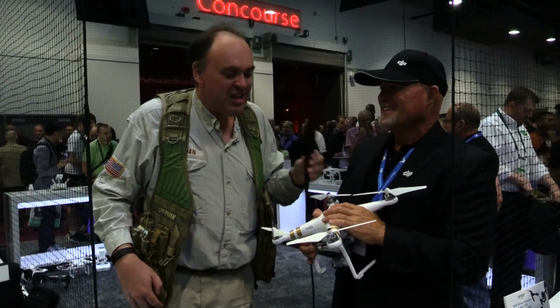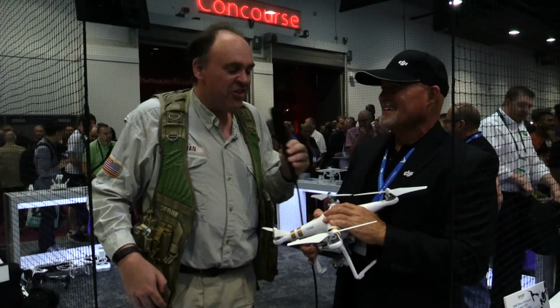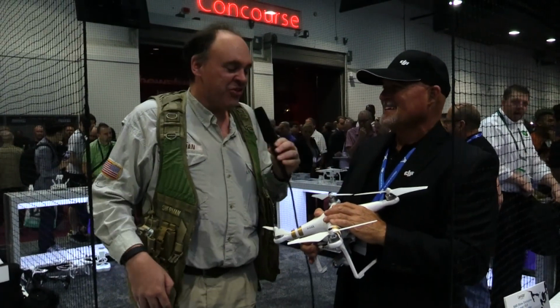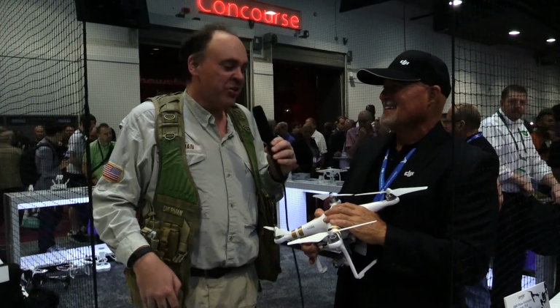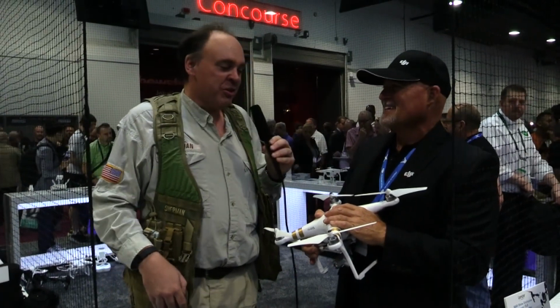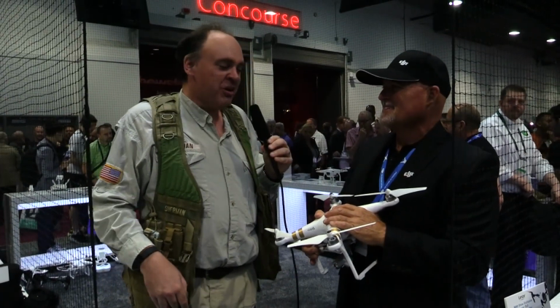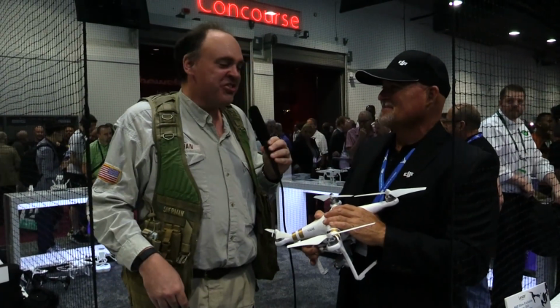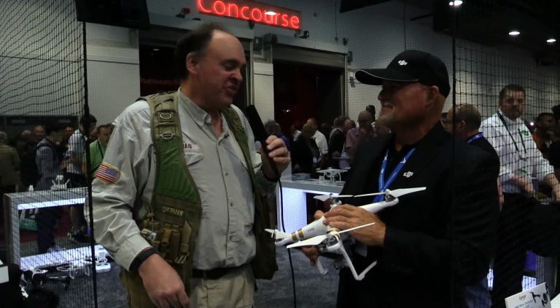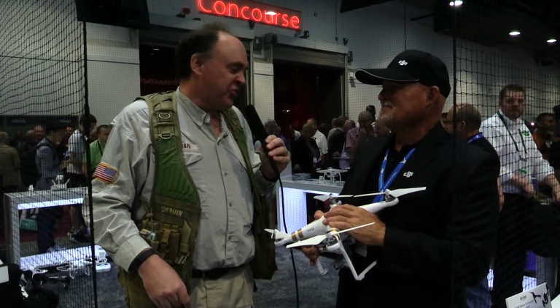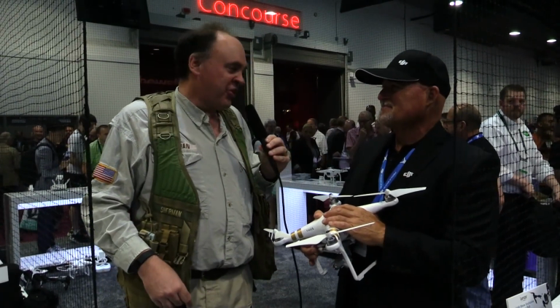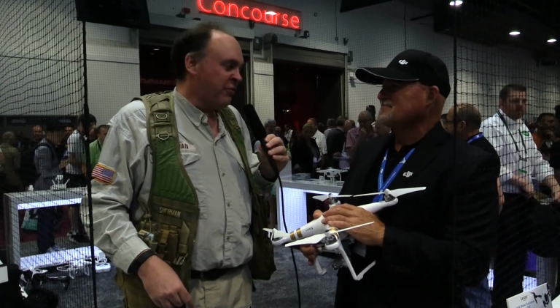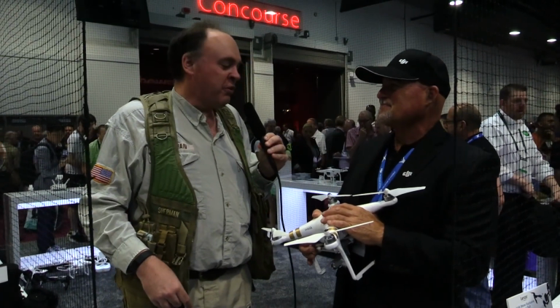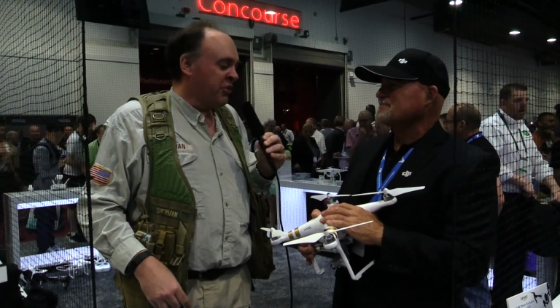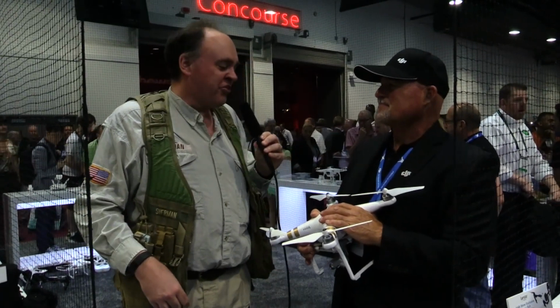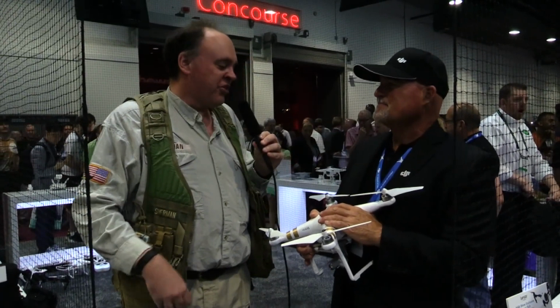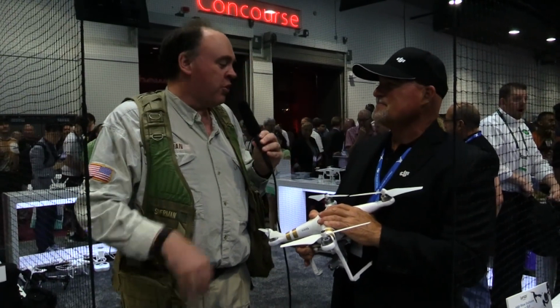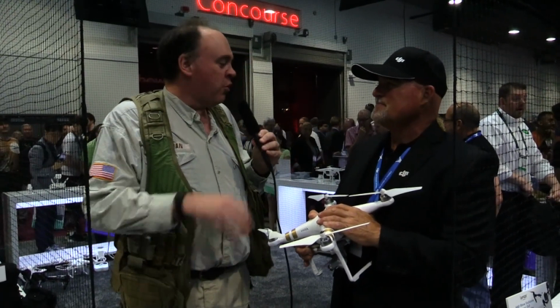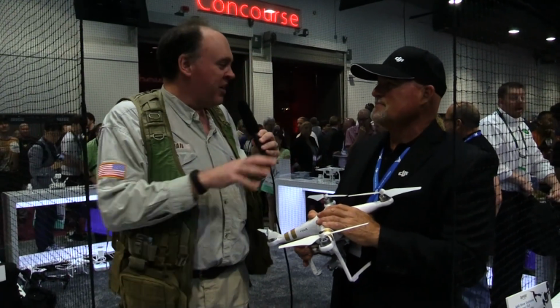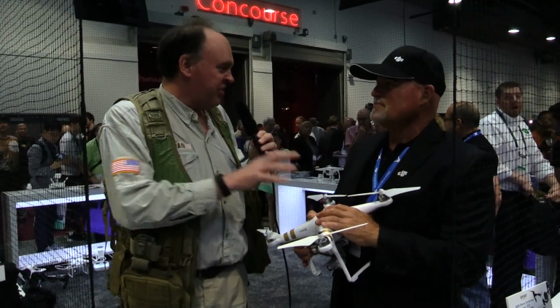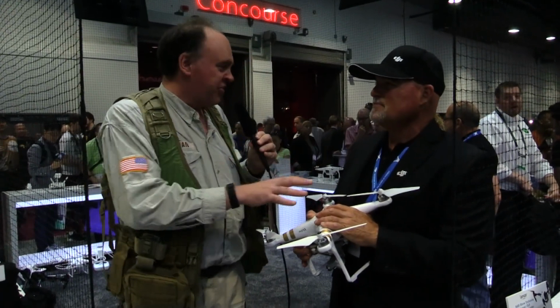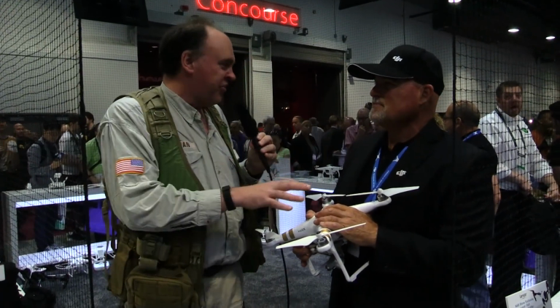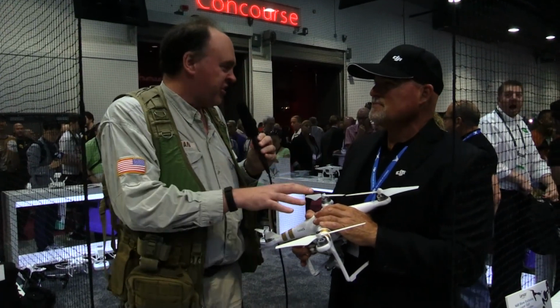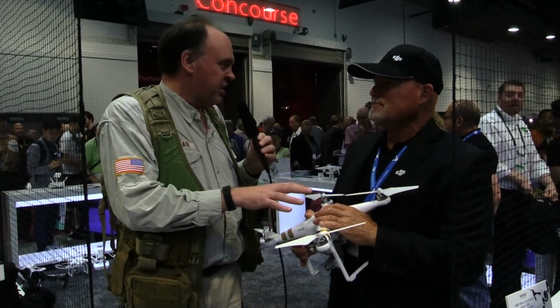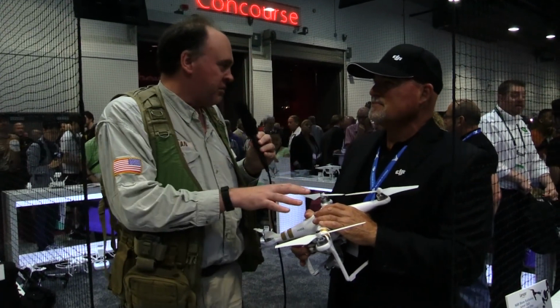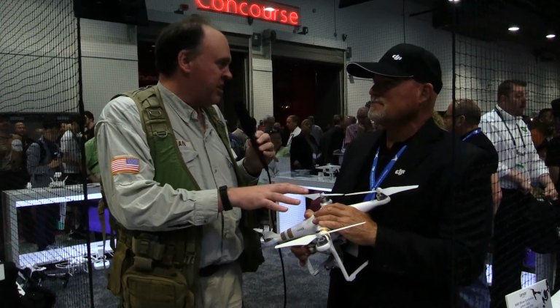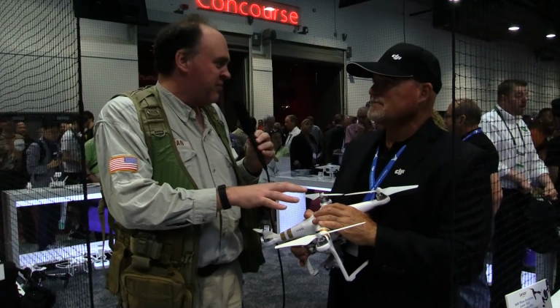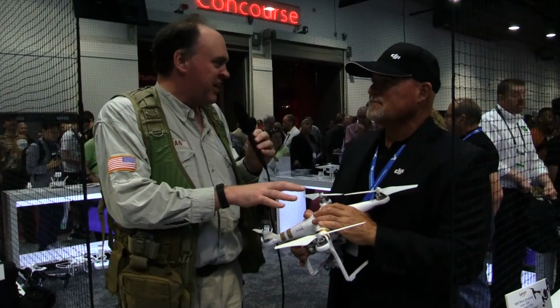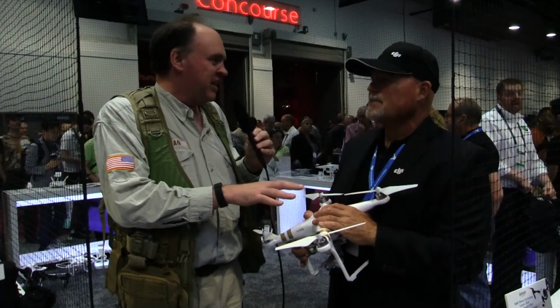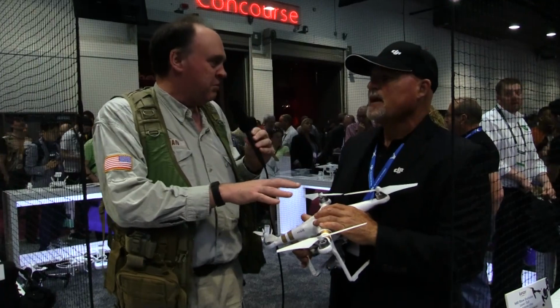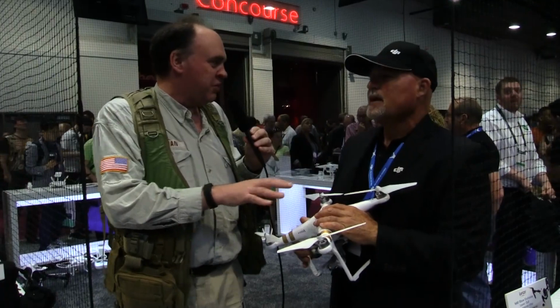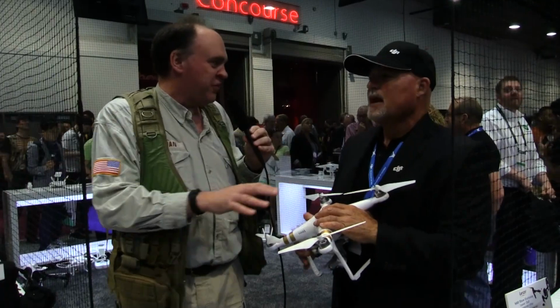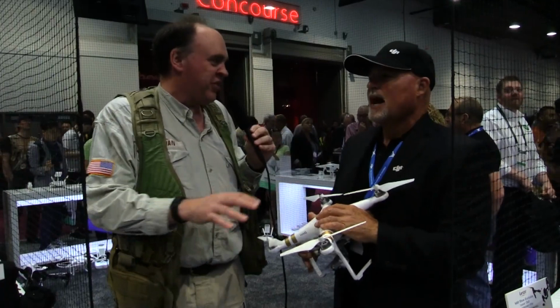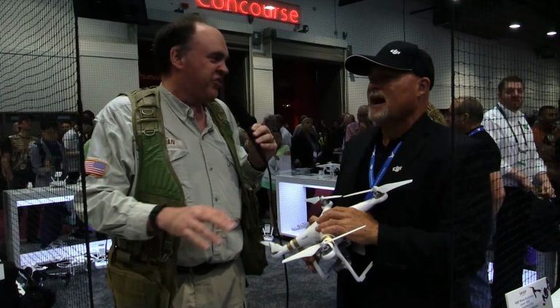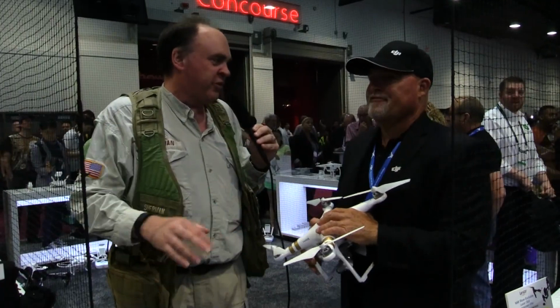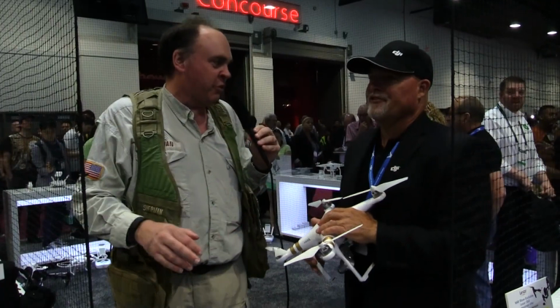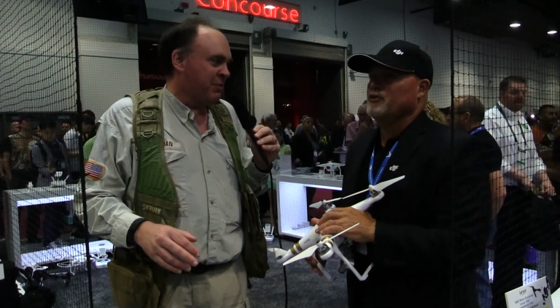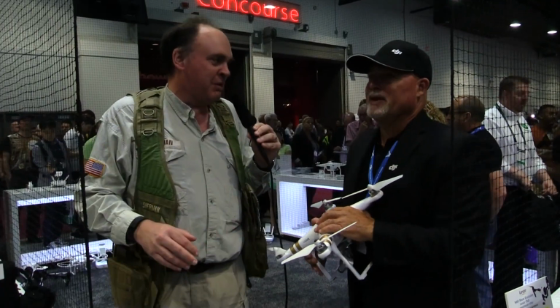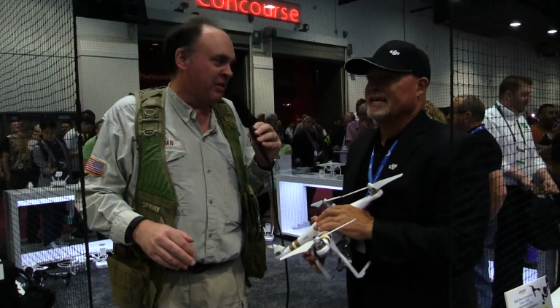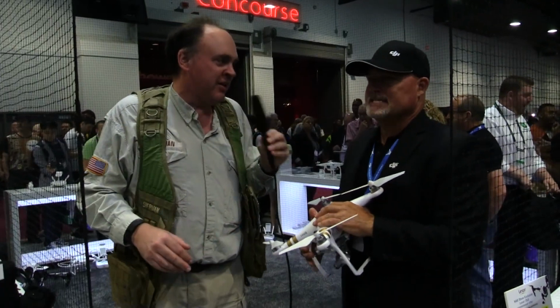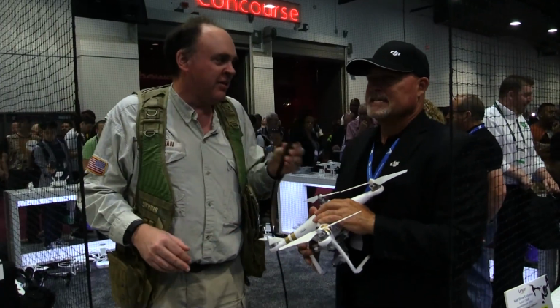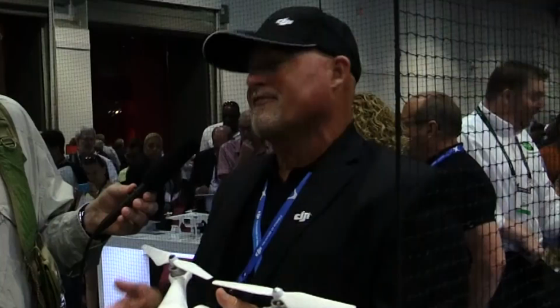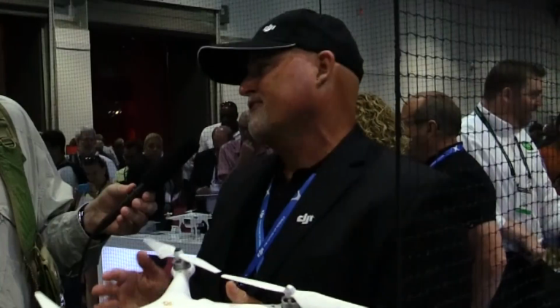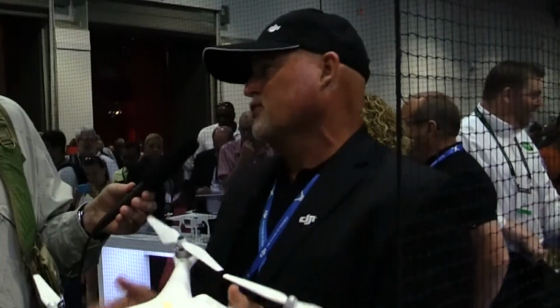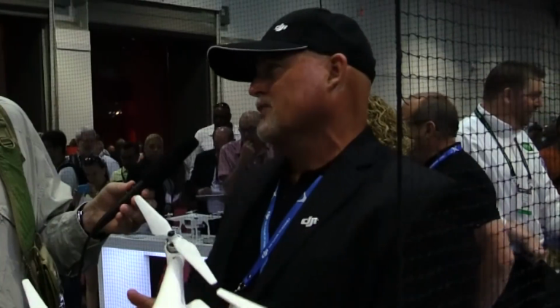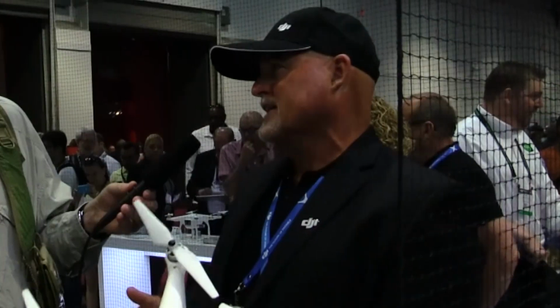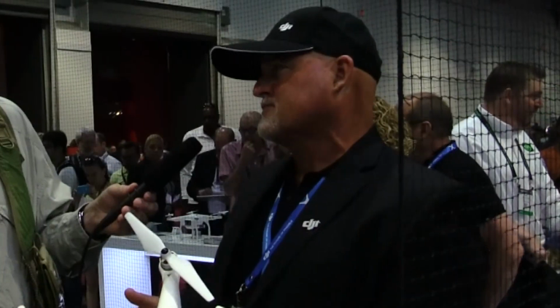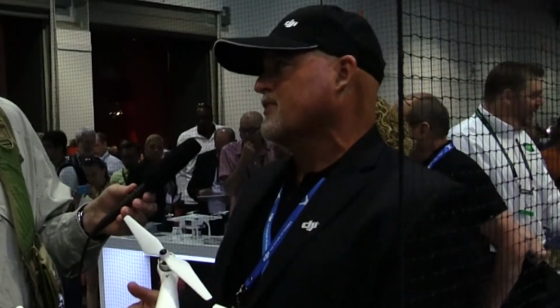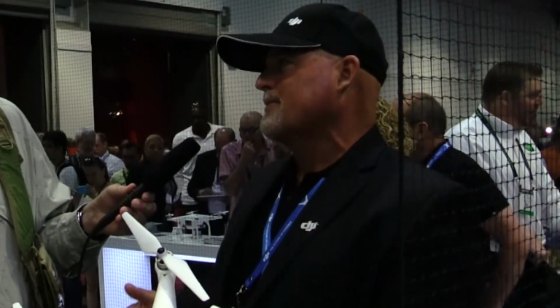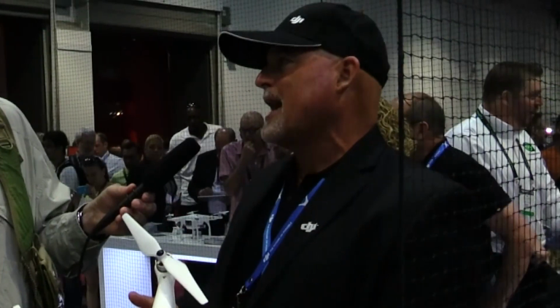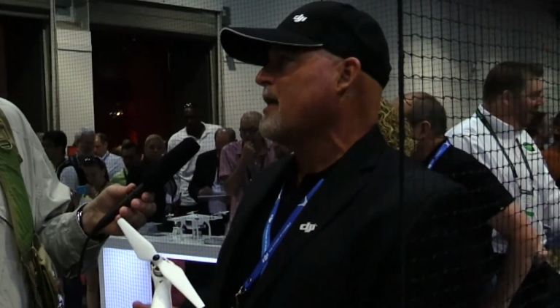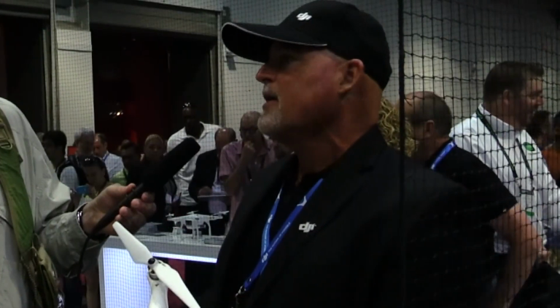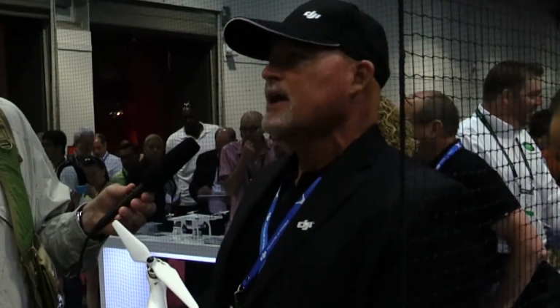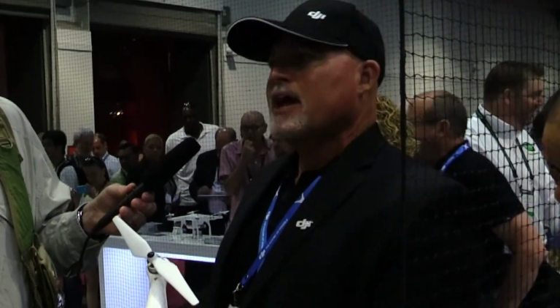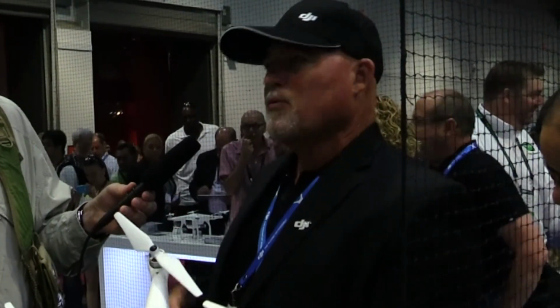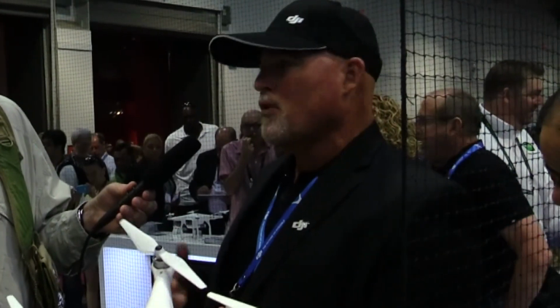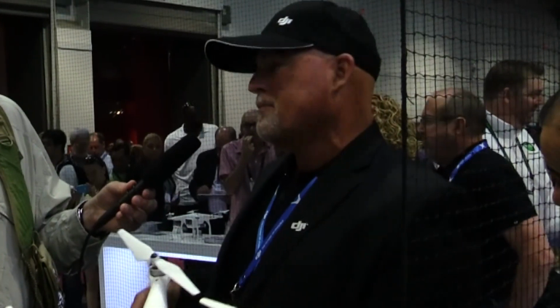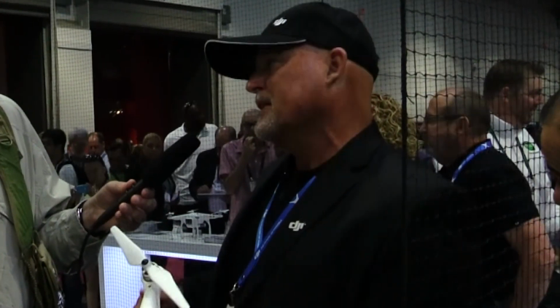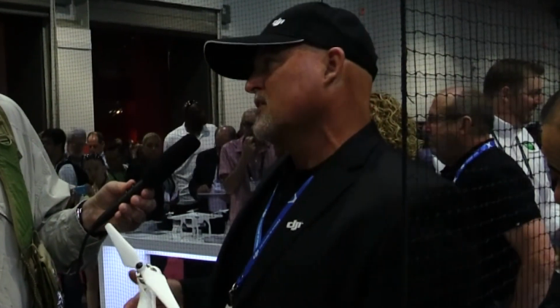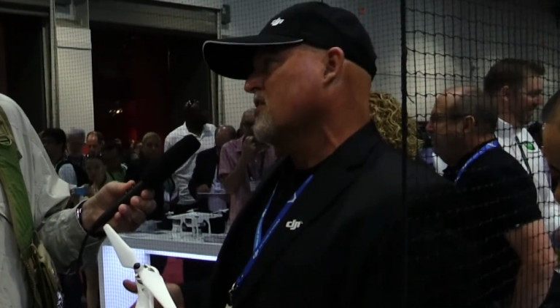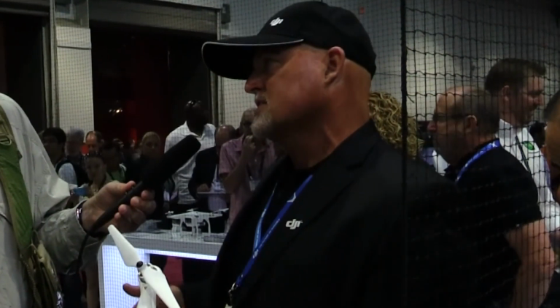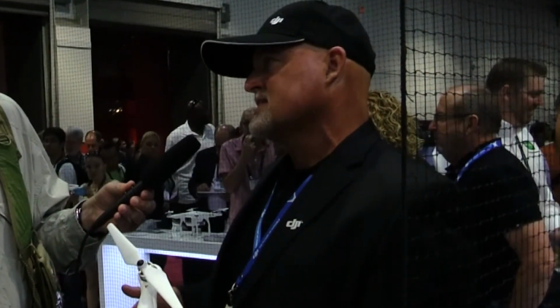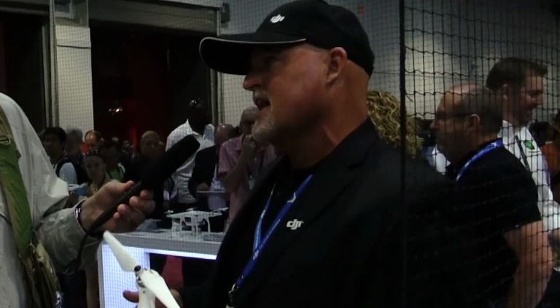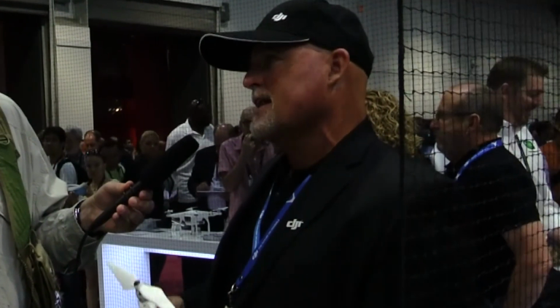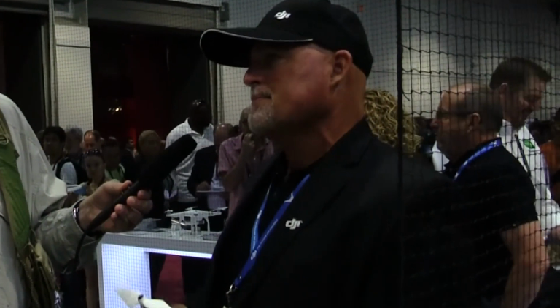So the question everyone wants to know — when is this going to be available for the general public? A few weeks from now. It won't be a long time.